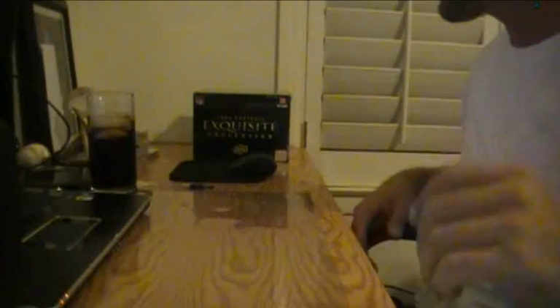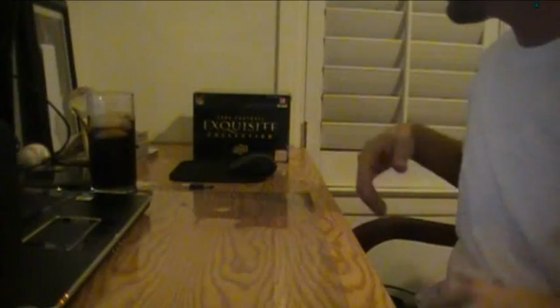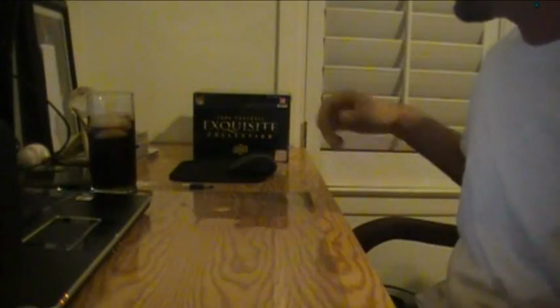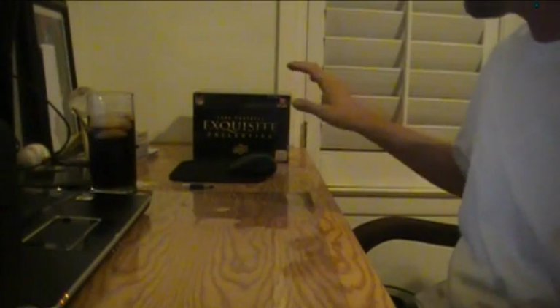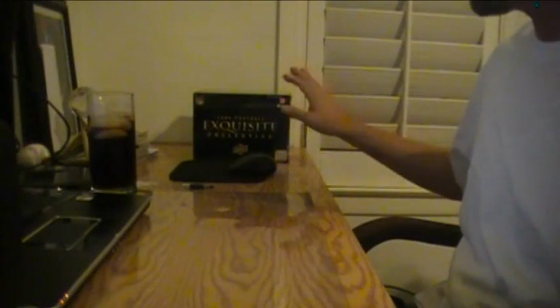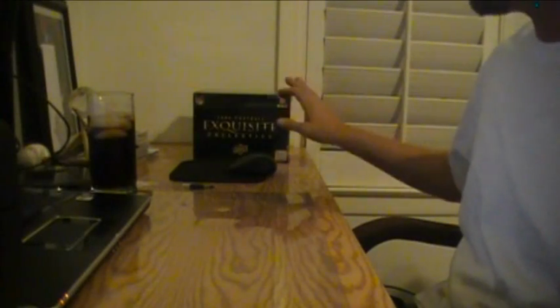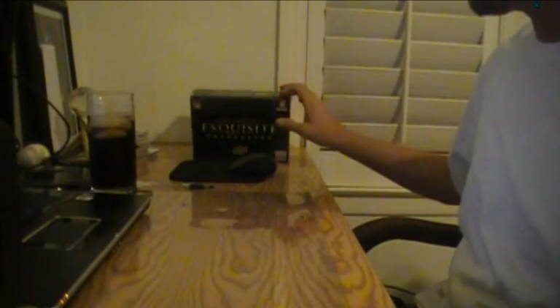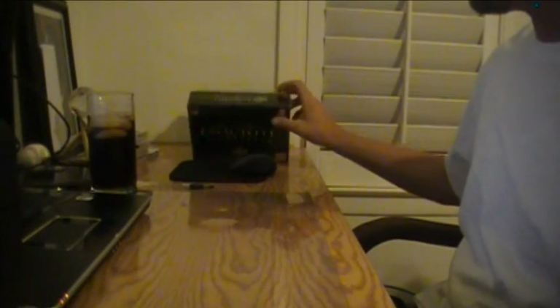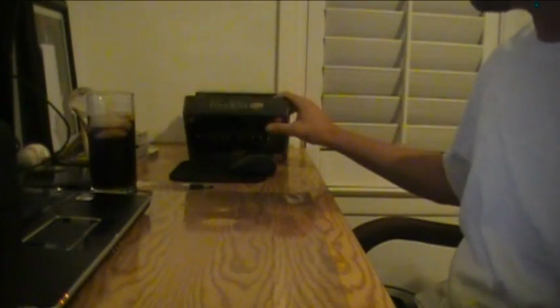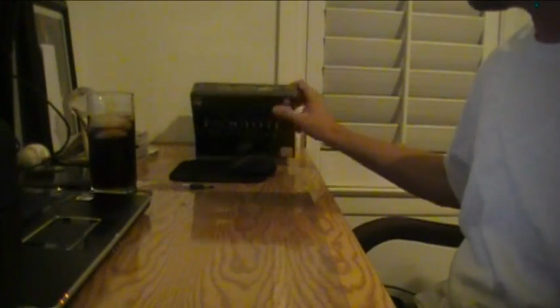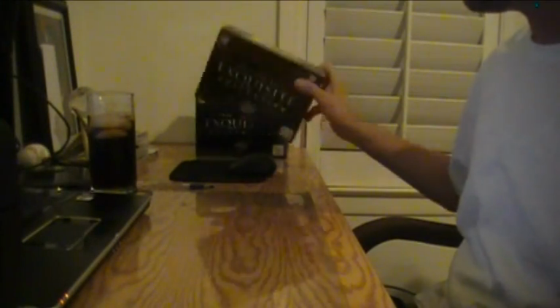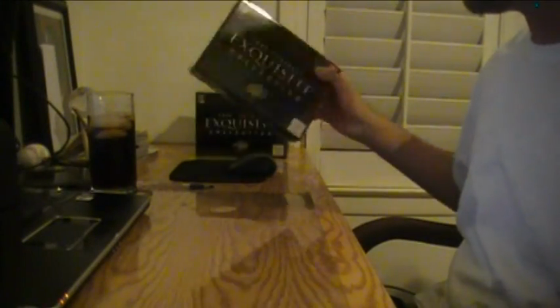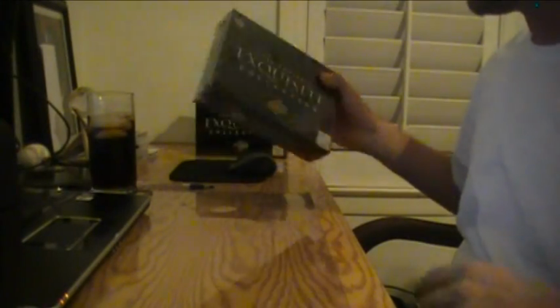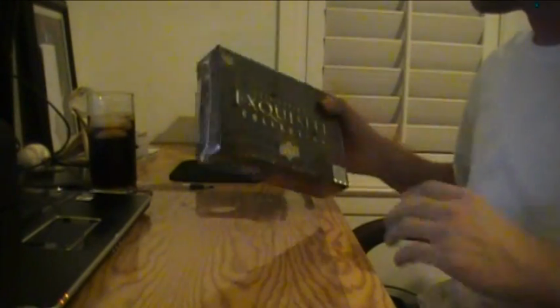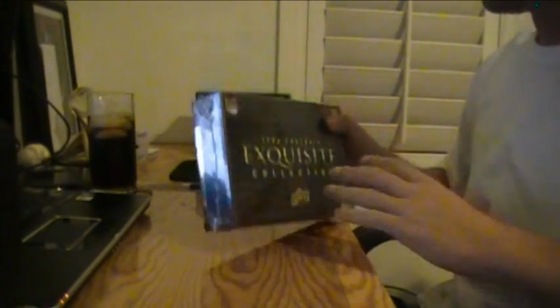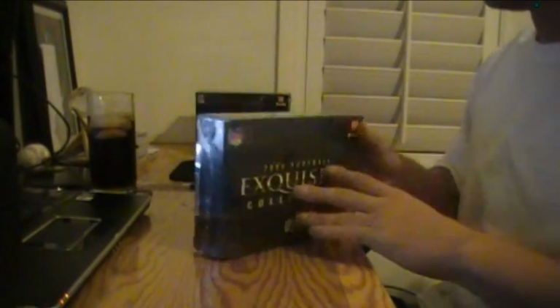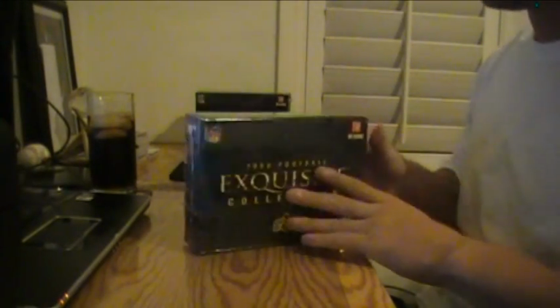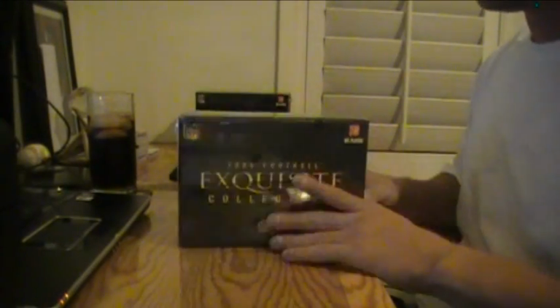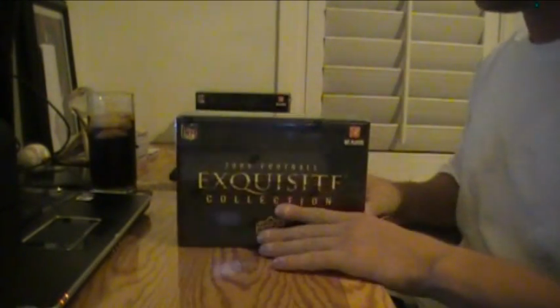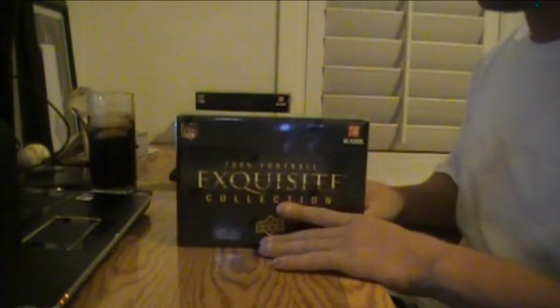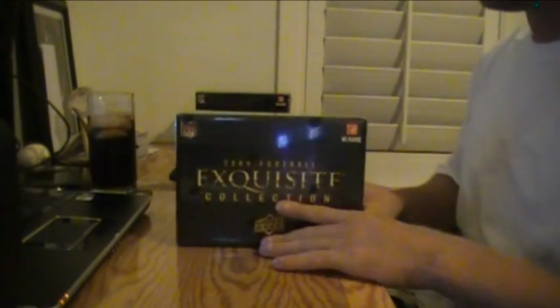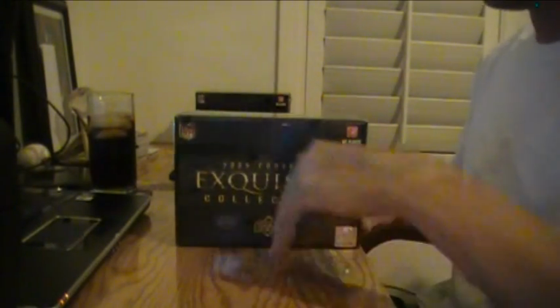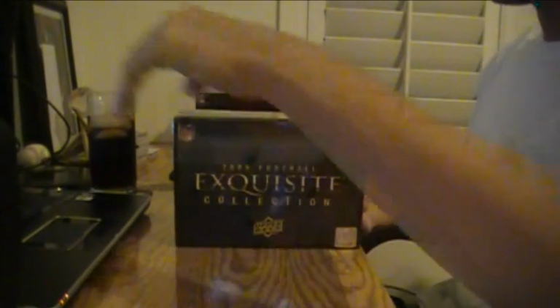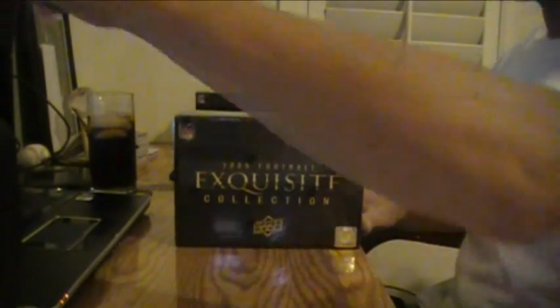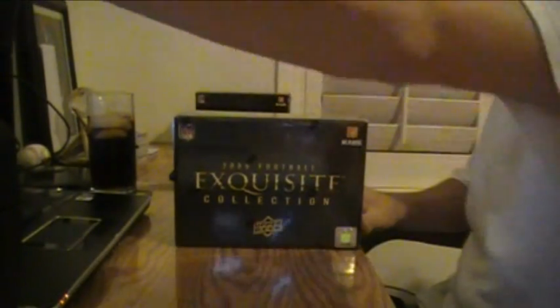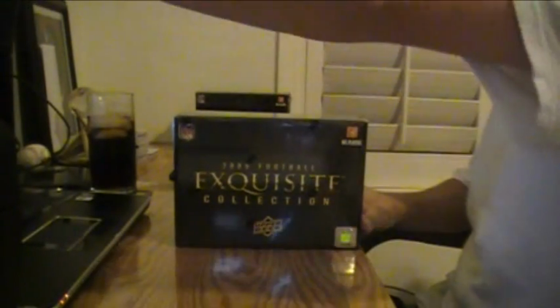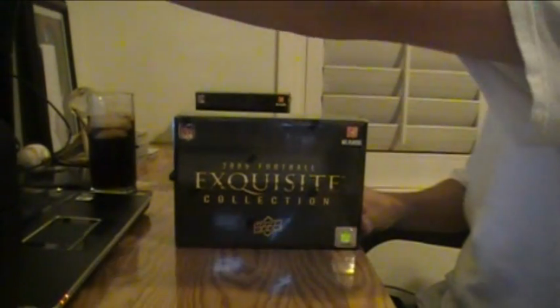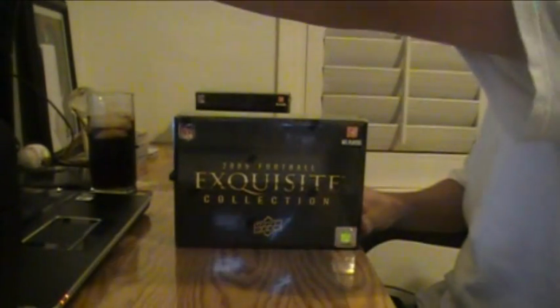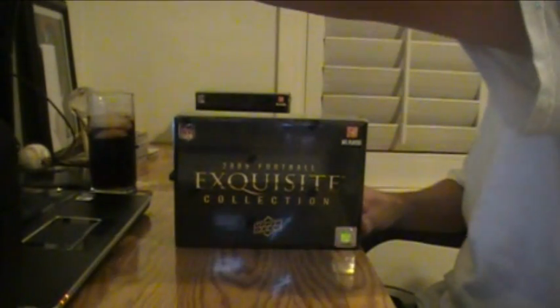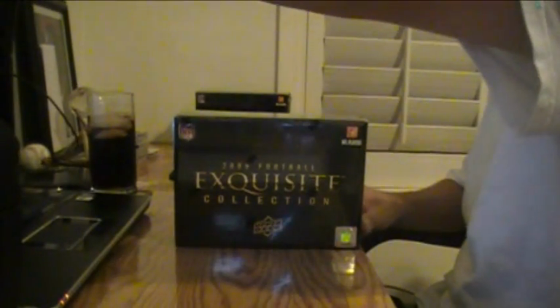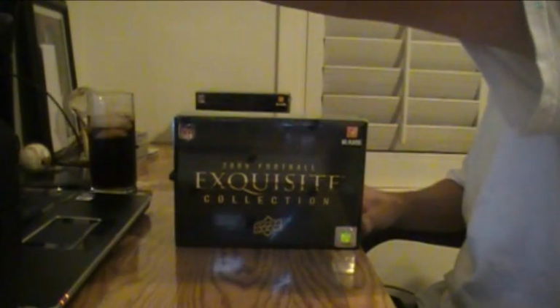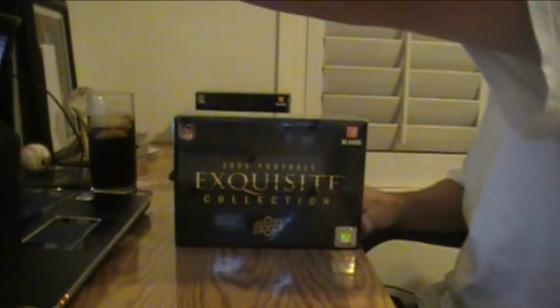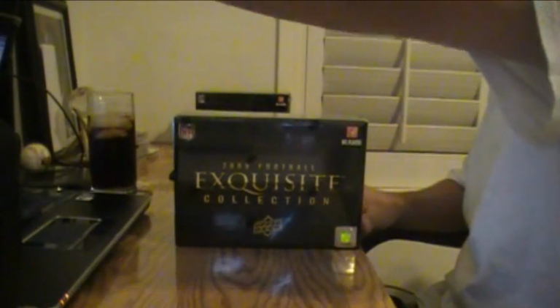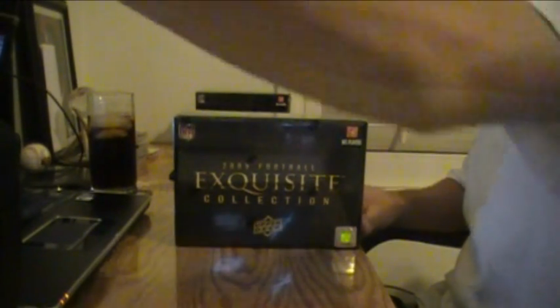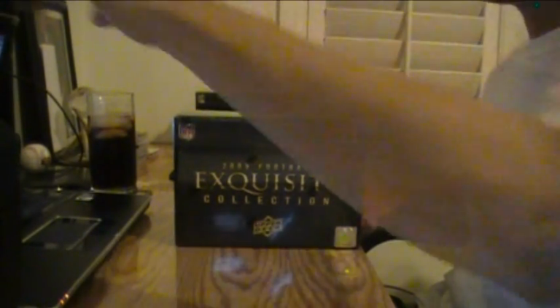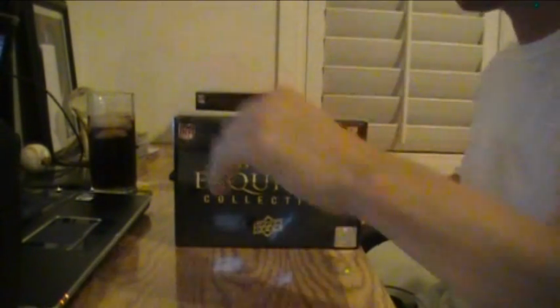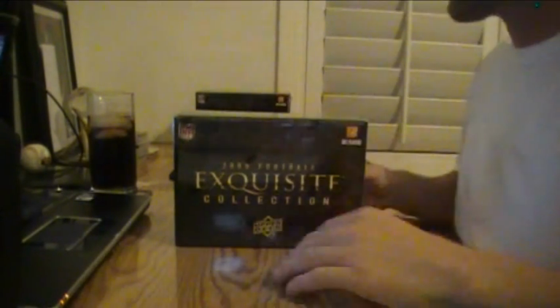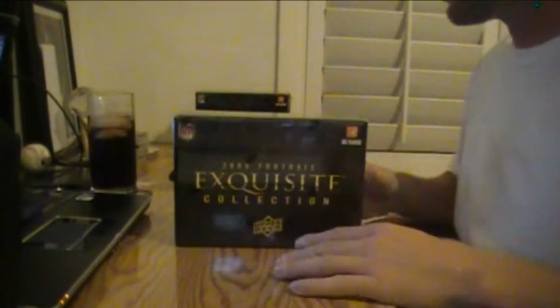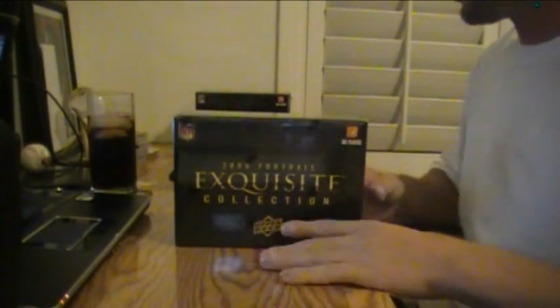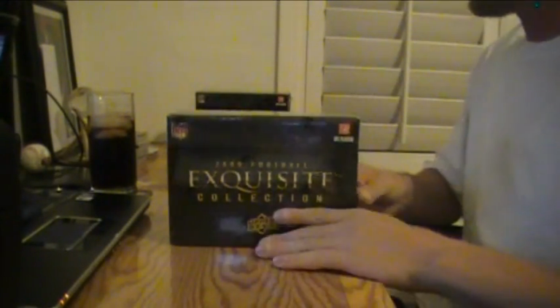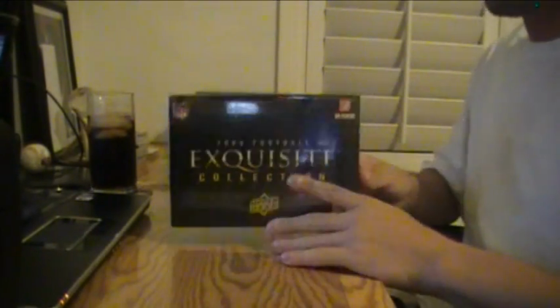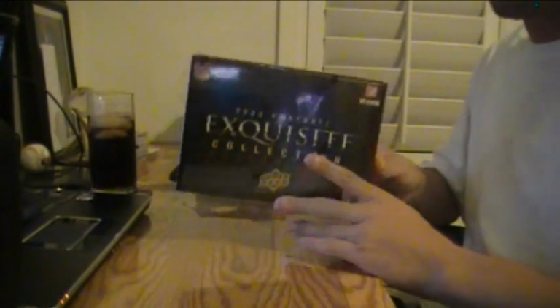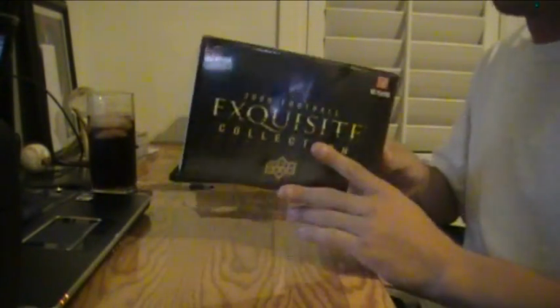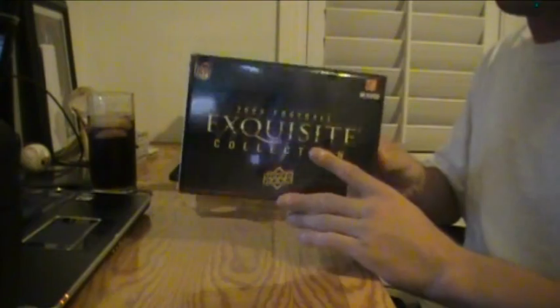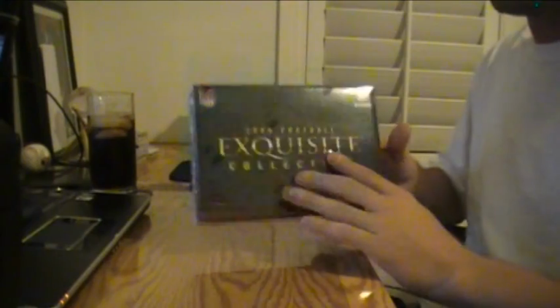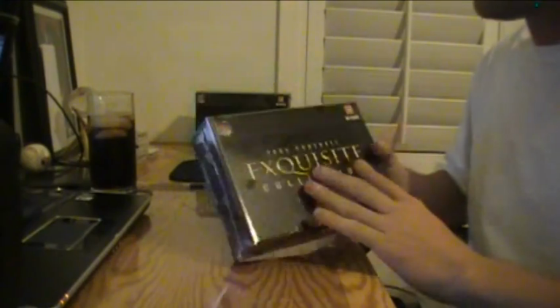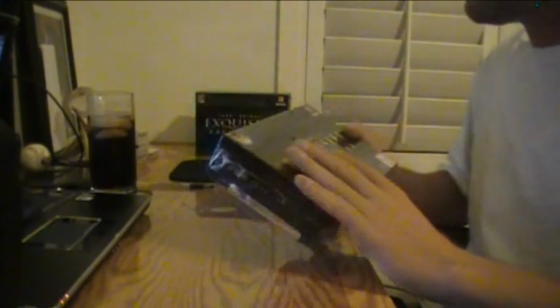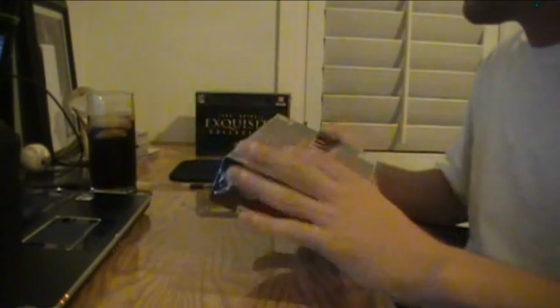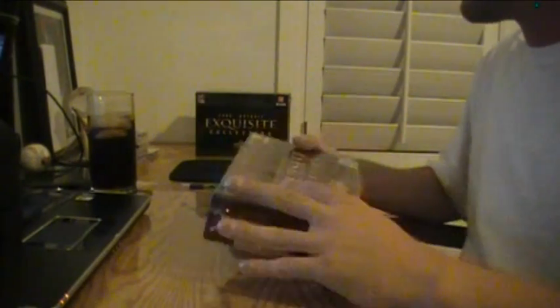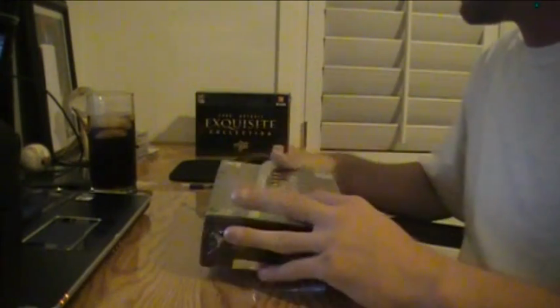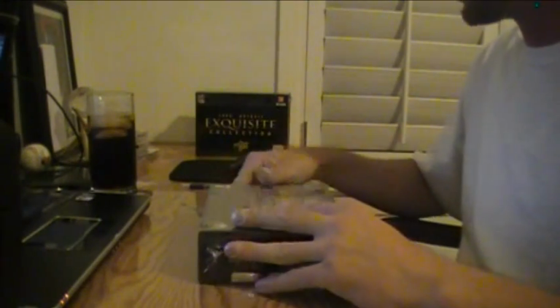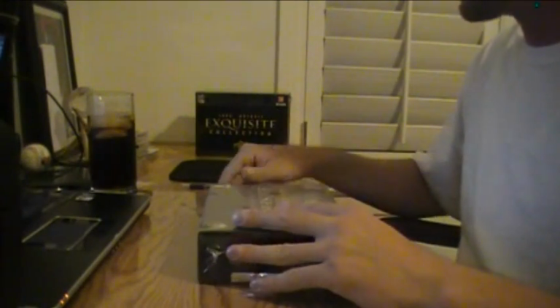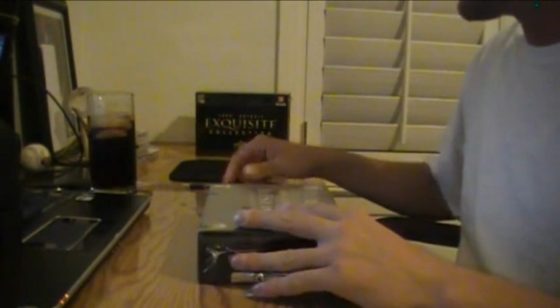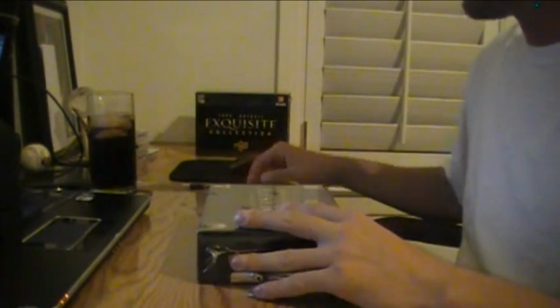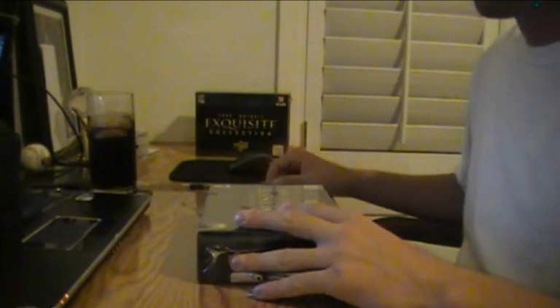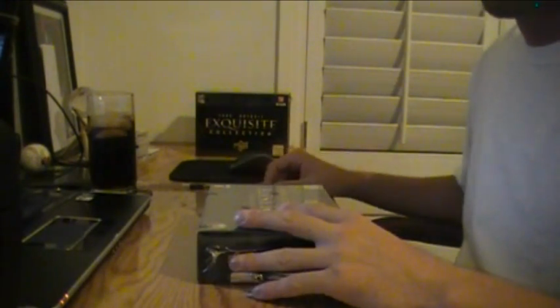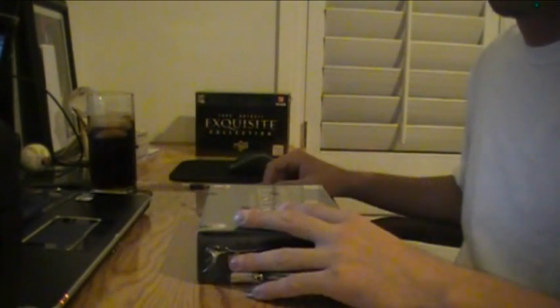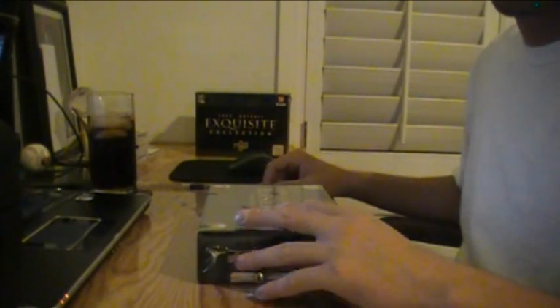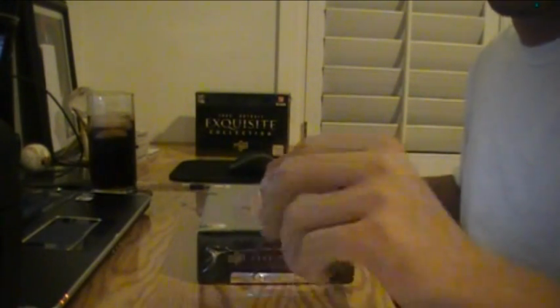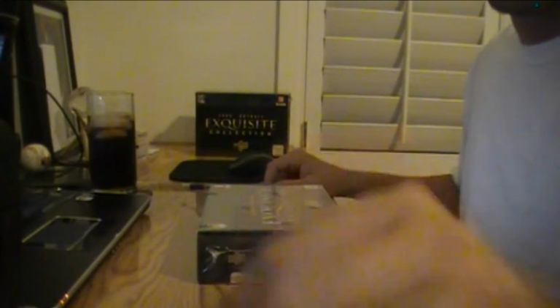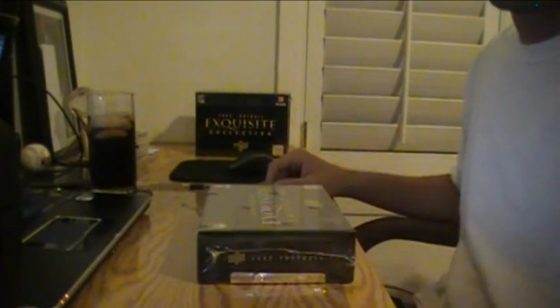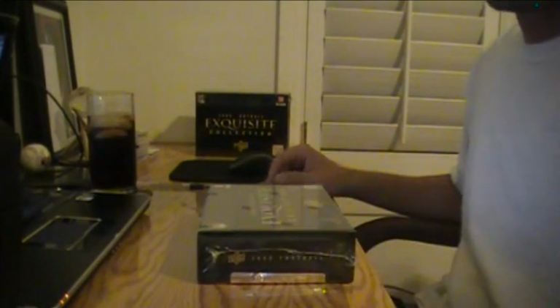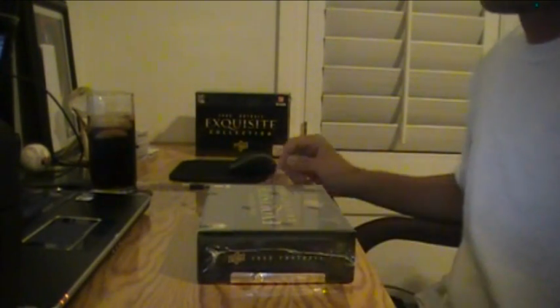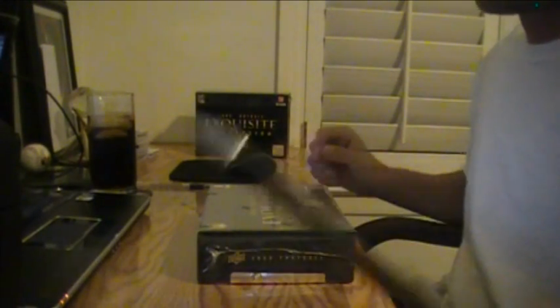Here we go, 2009 Exquisite Football. This is our second case, YouTube box number one.